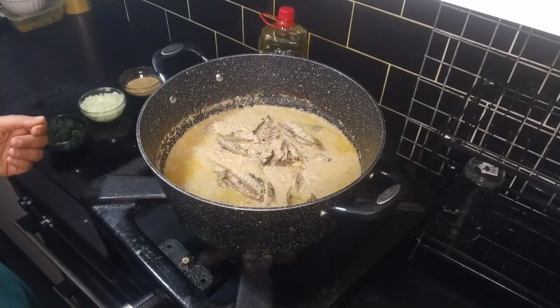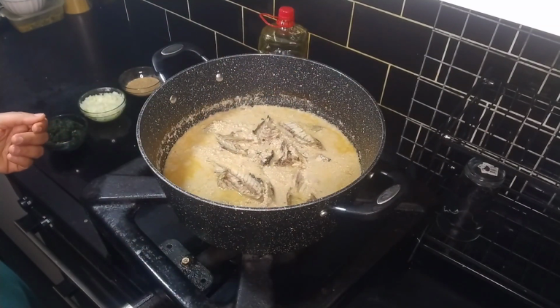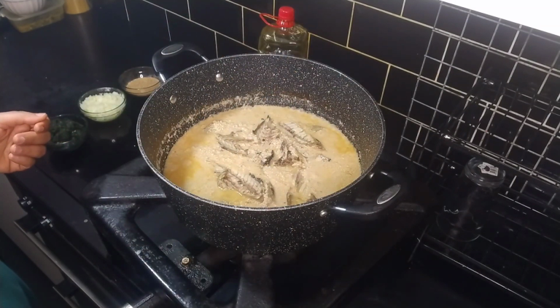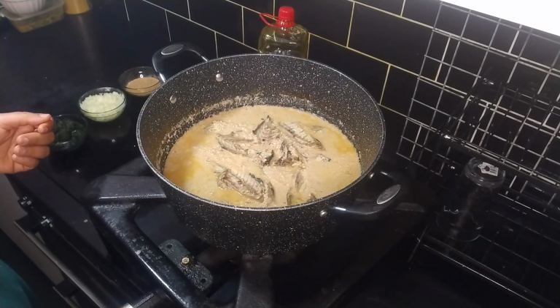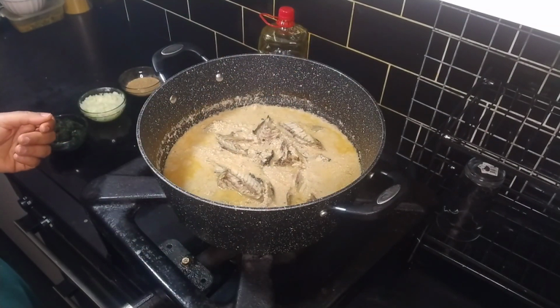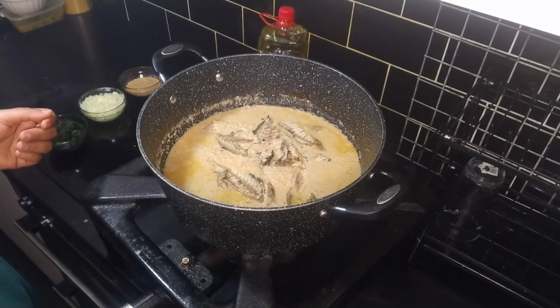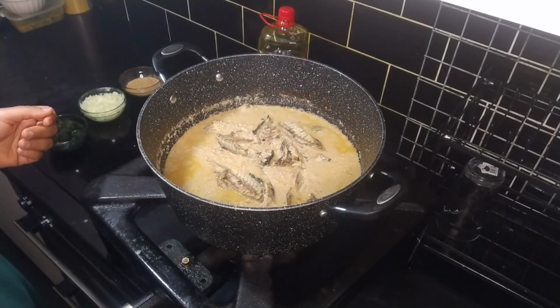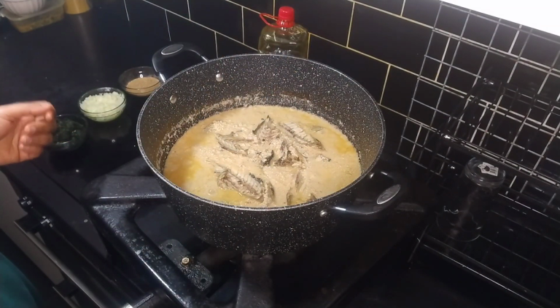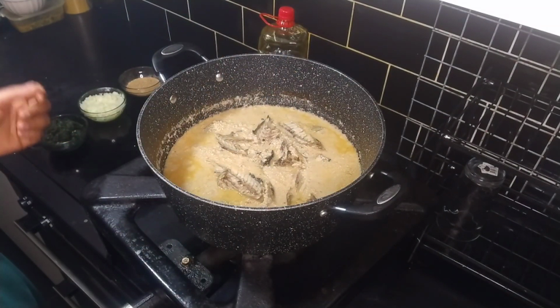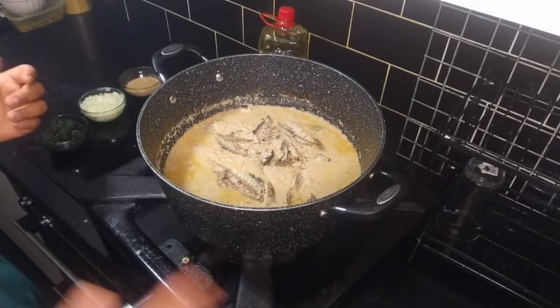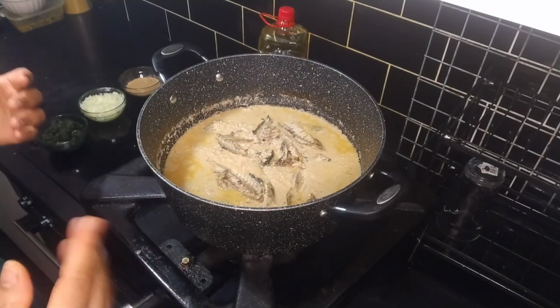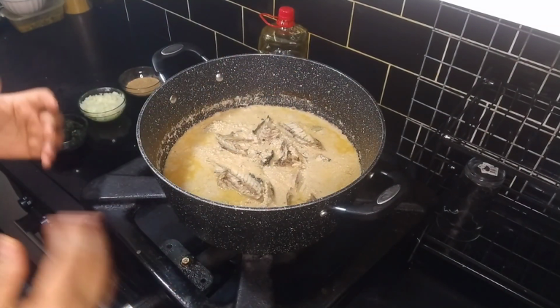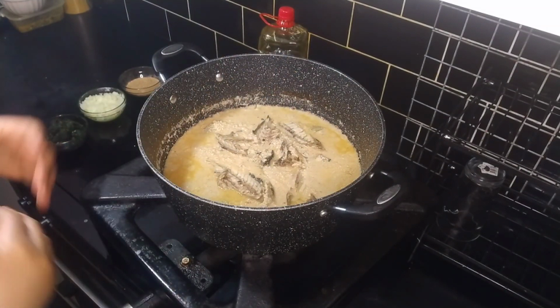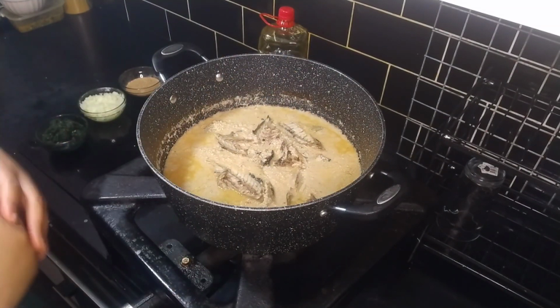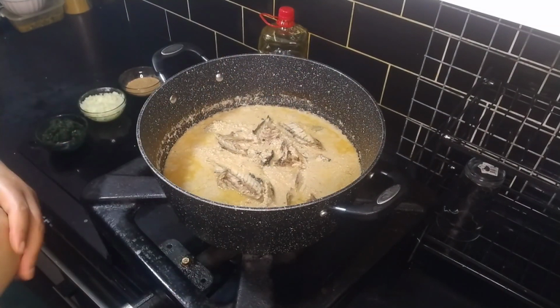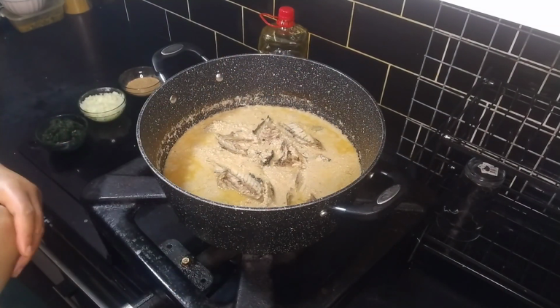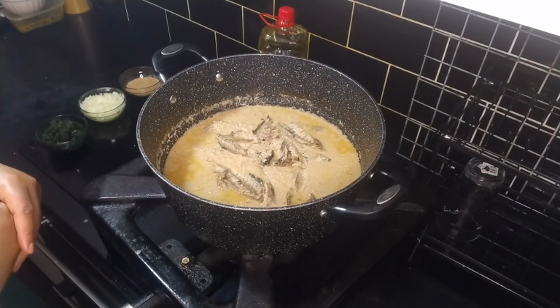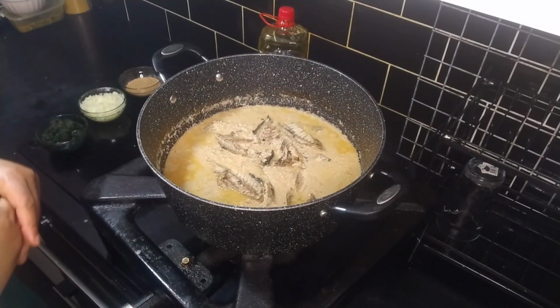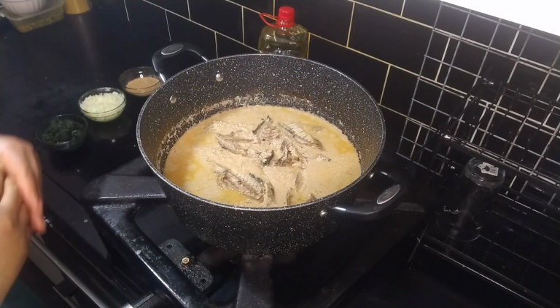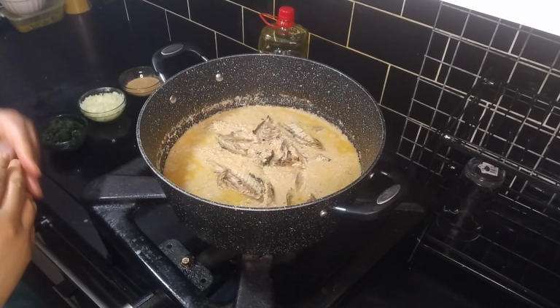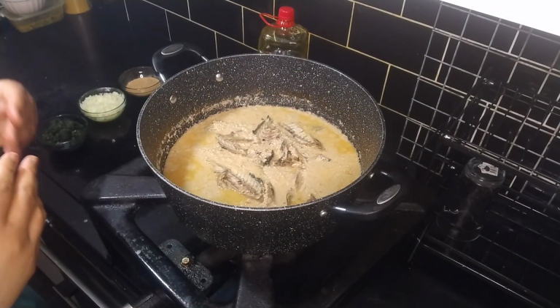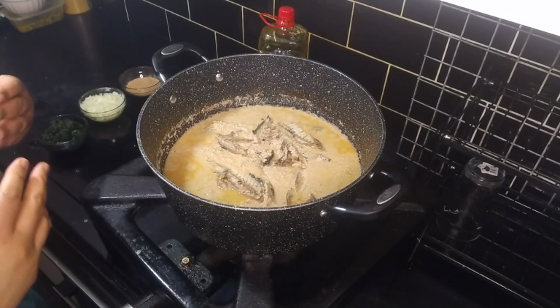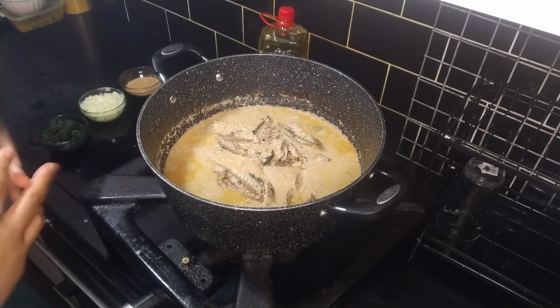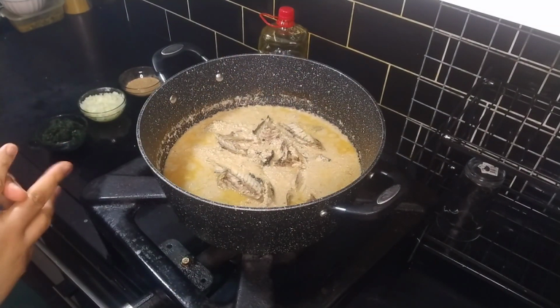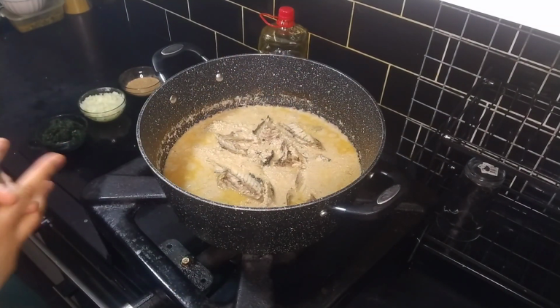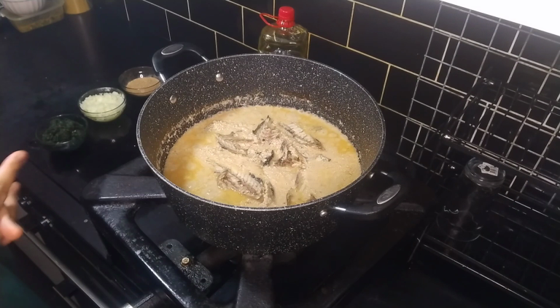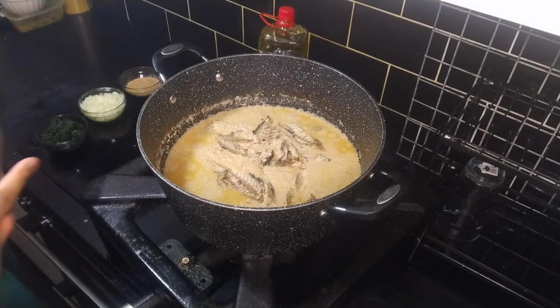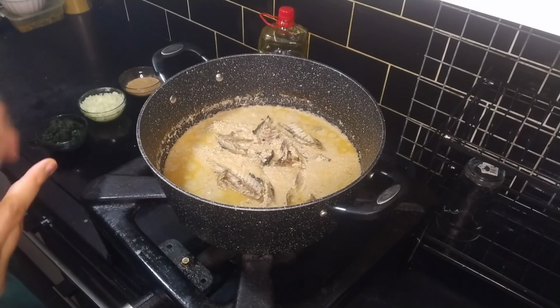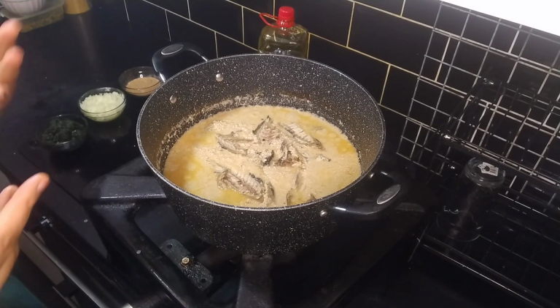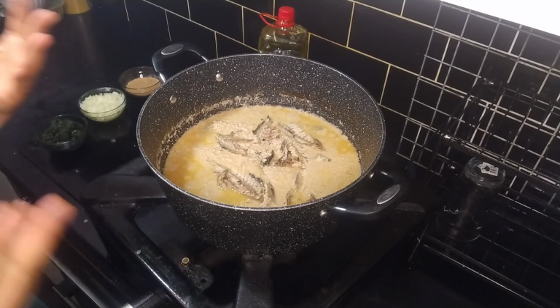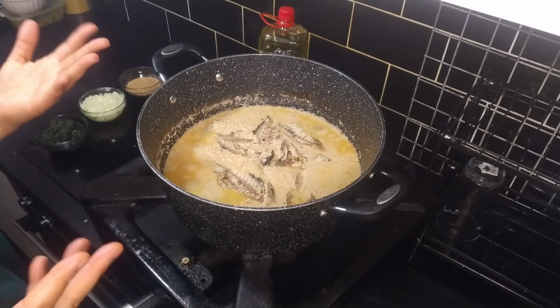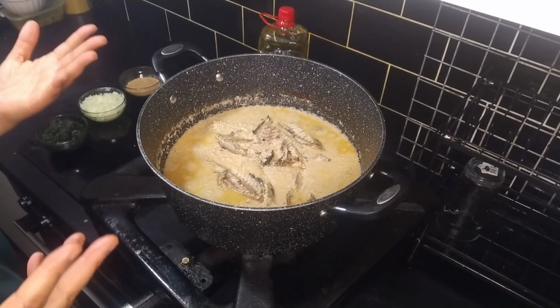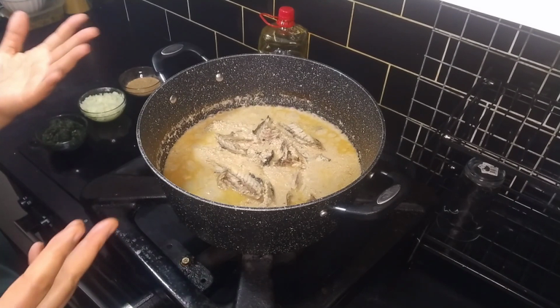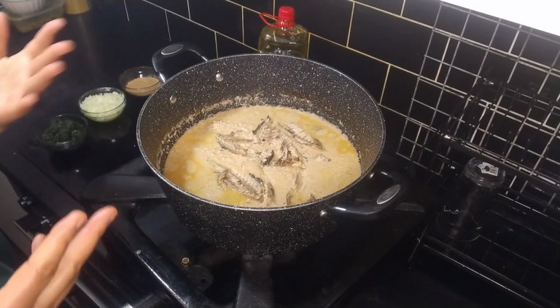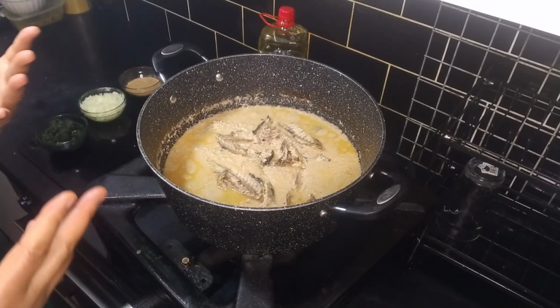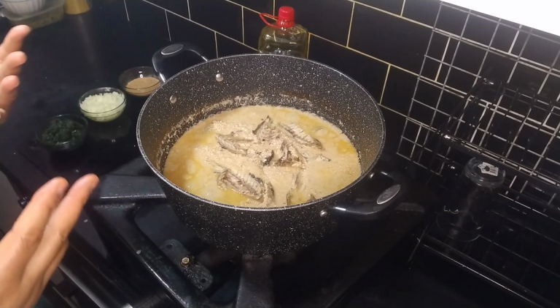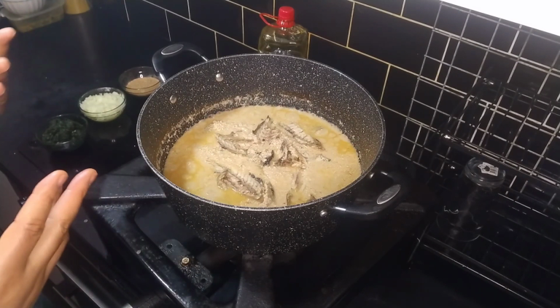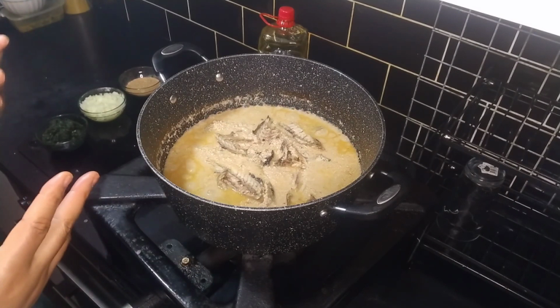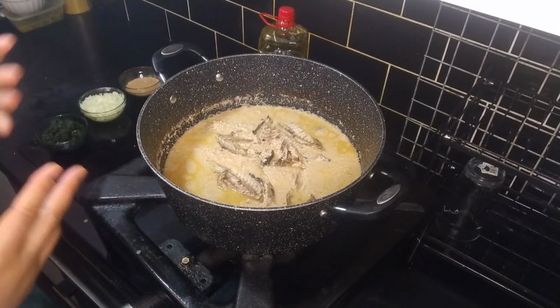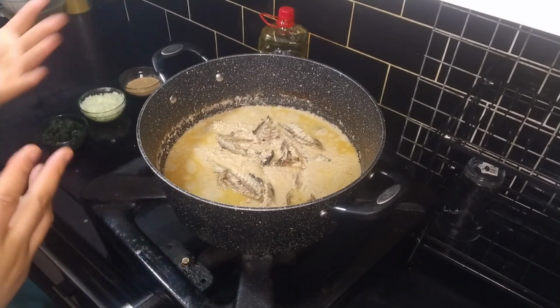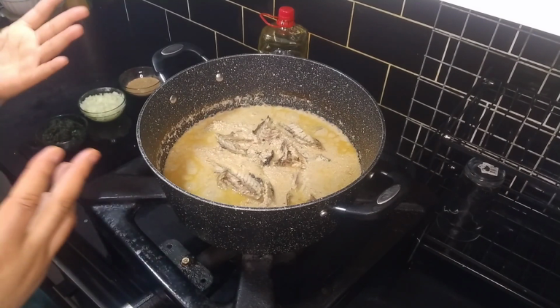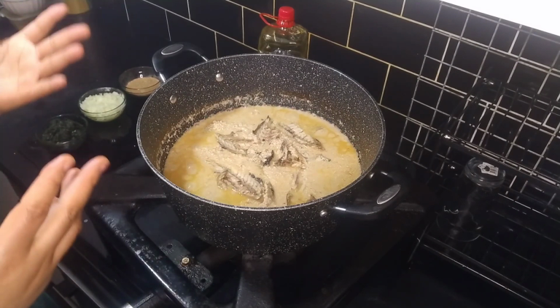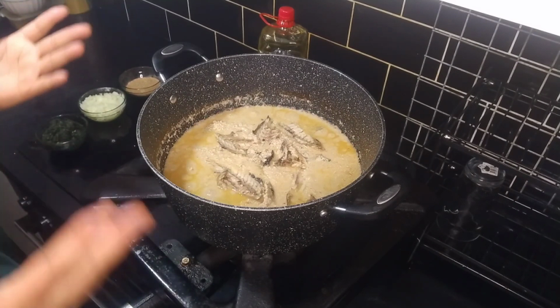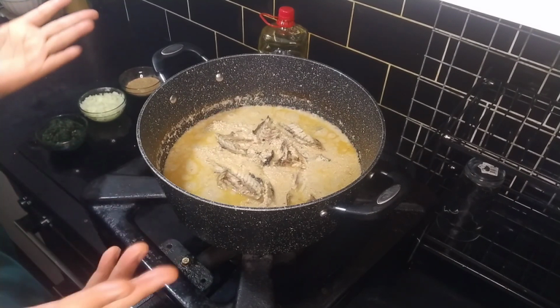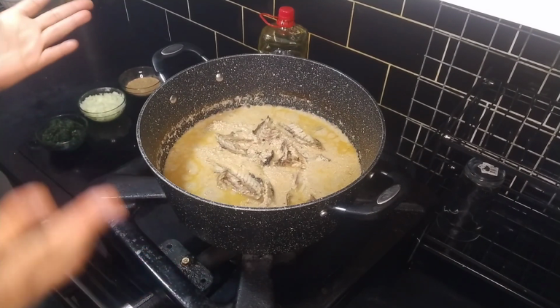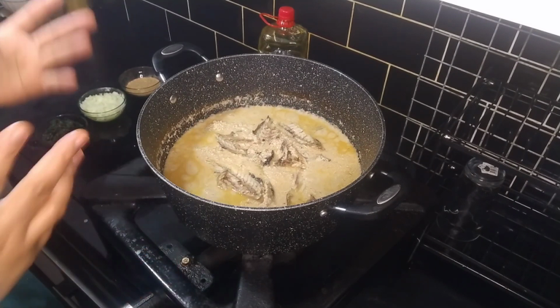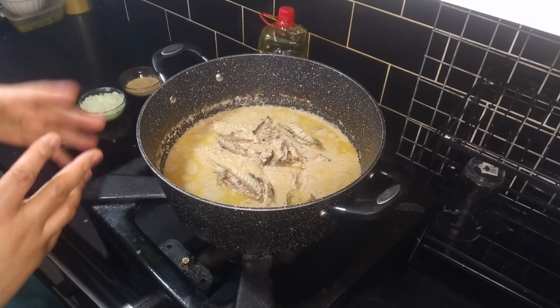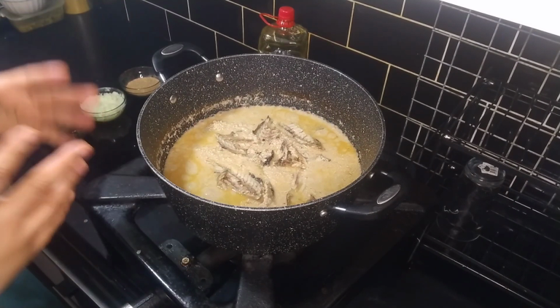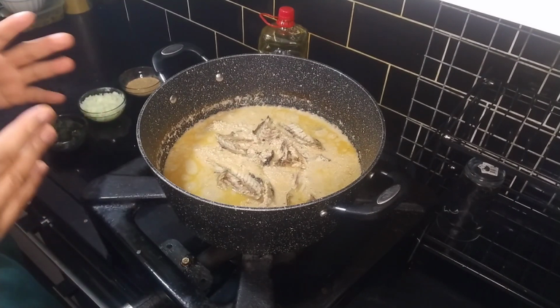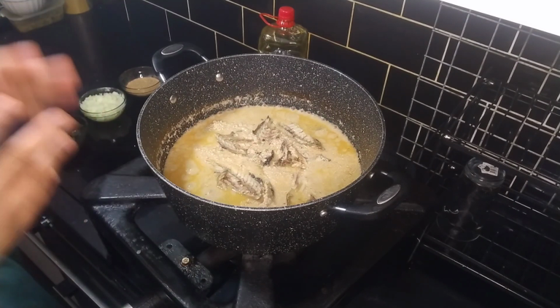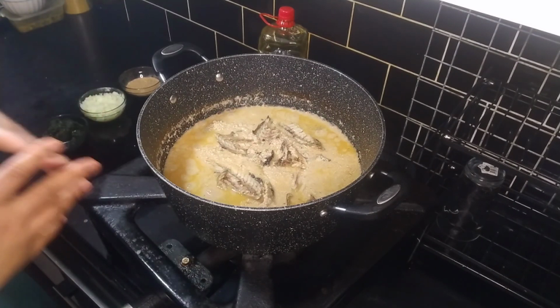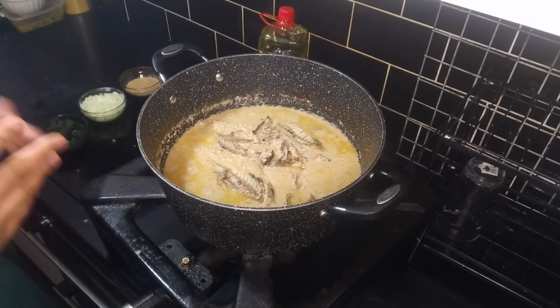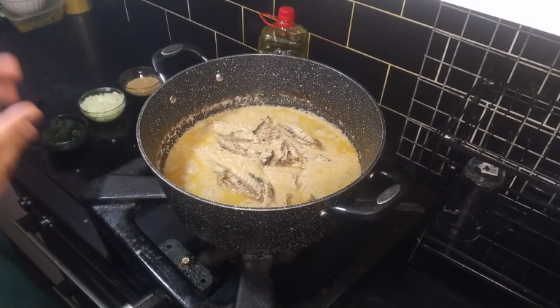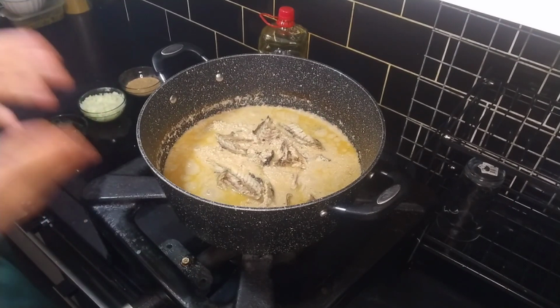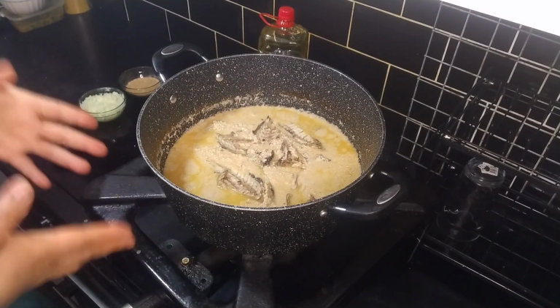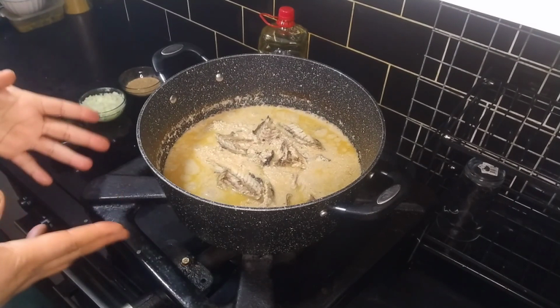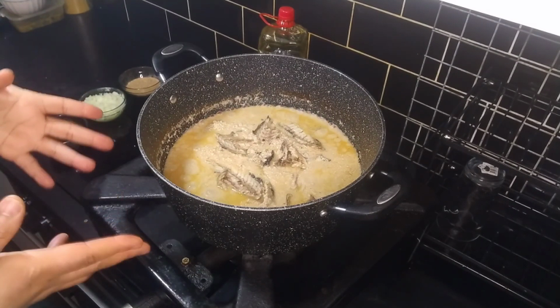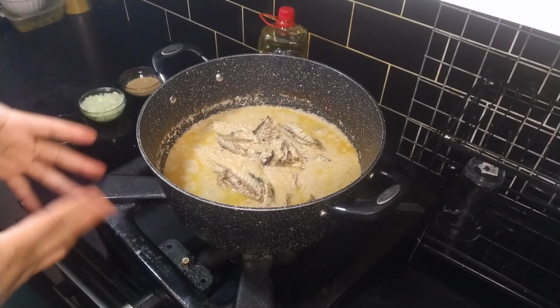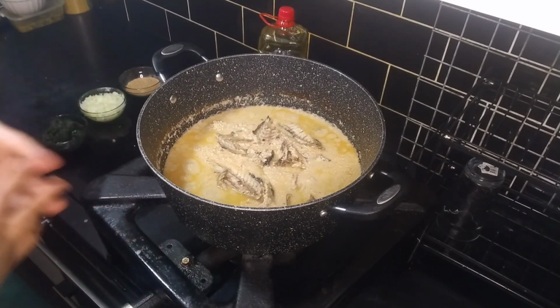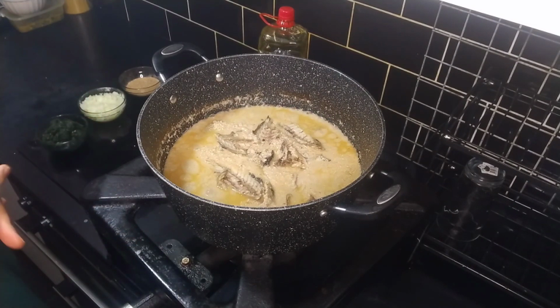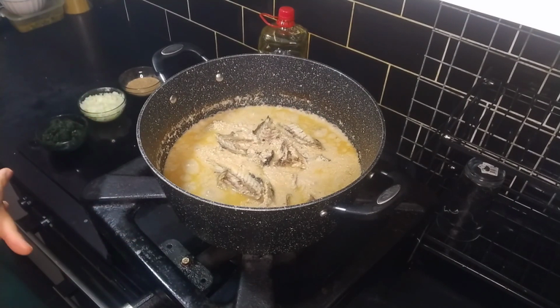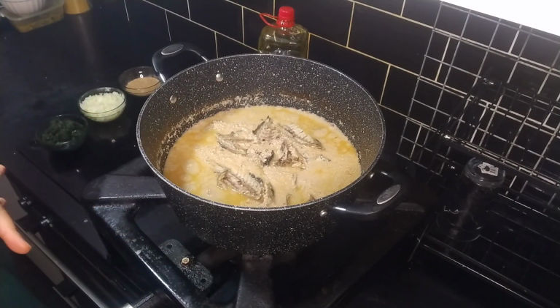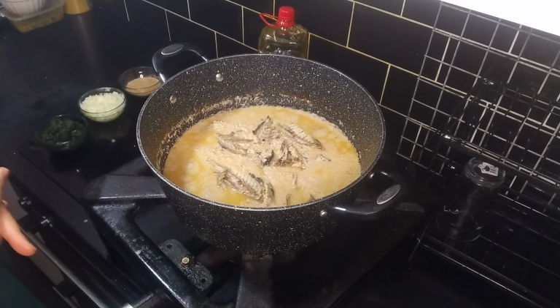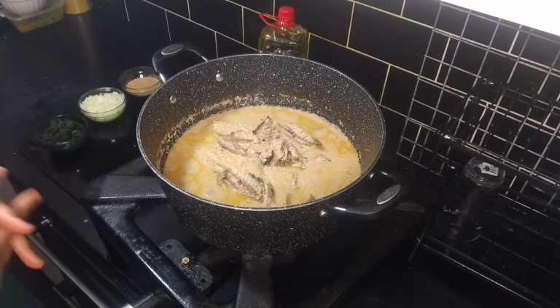You know, one thing about cooking is that we all have different methods of cooking, but we arrive at the same destination.